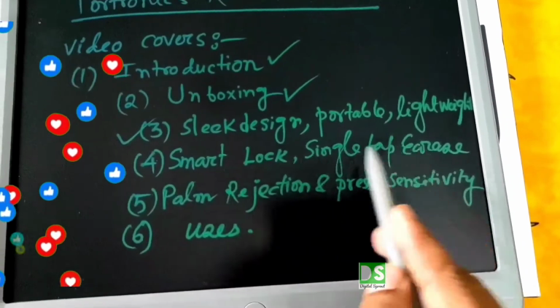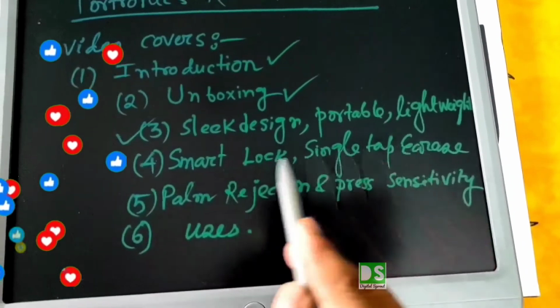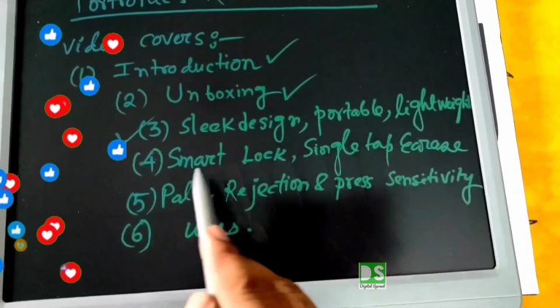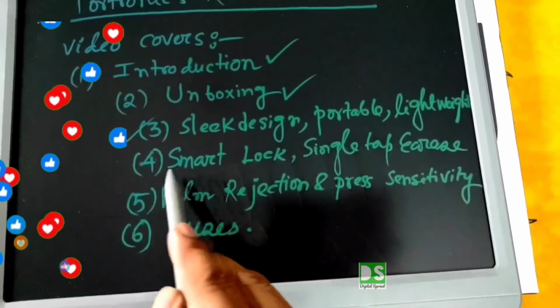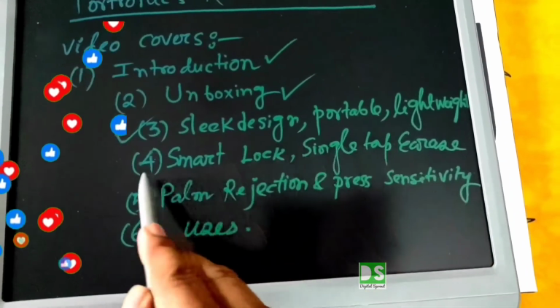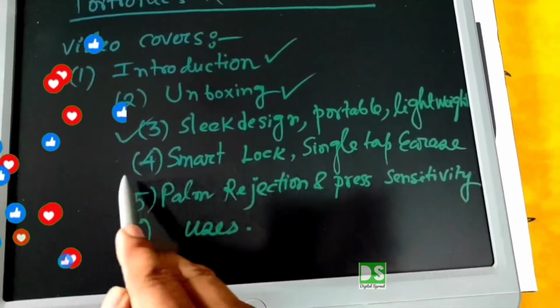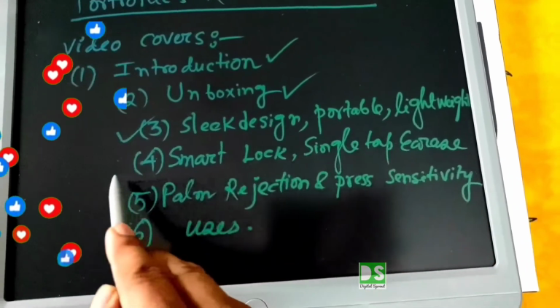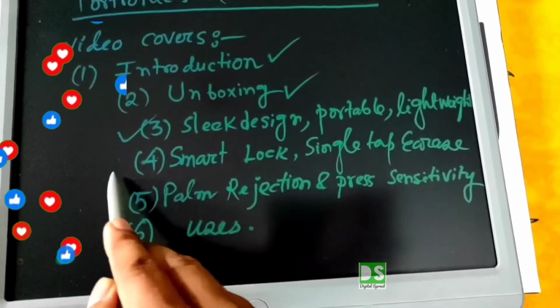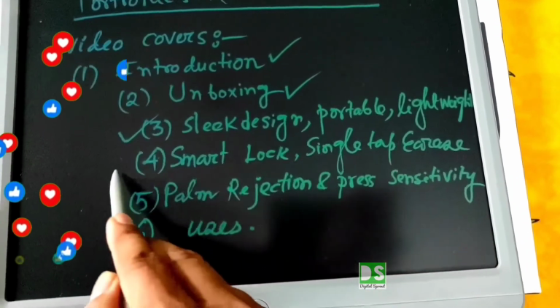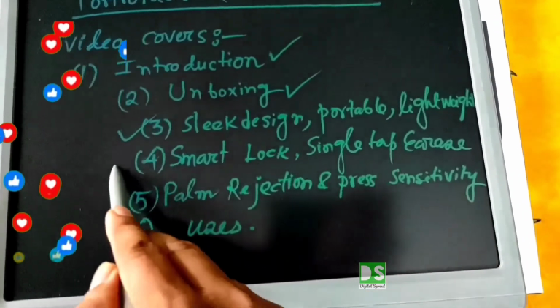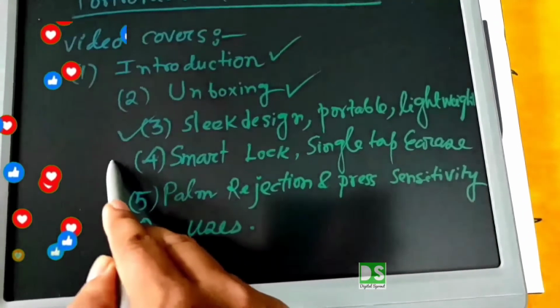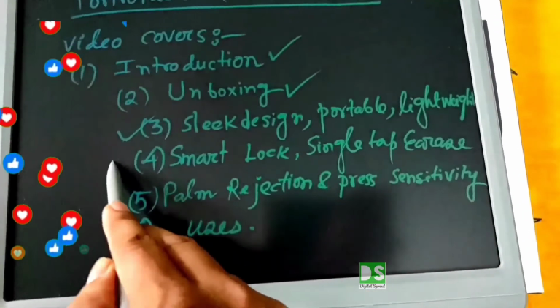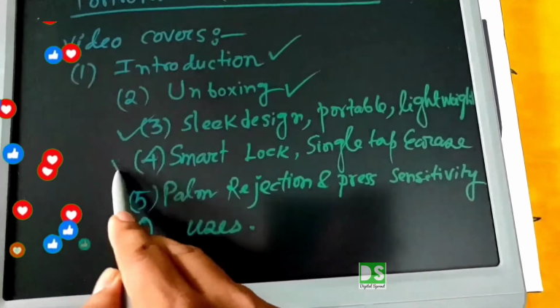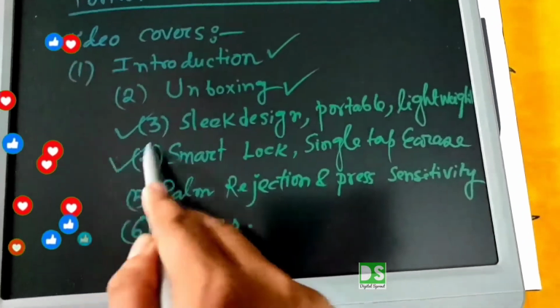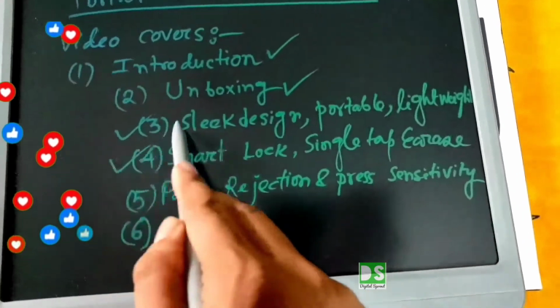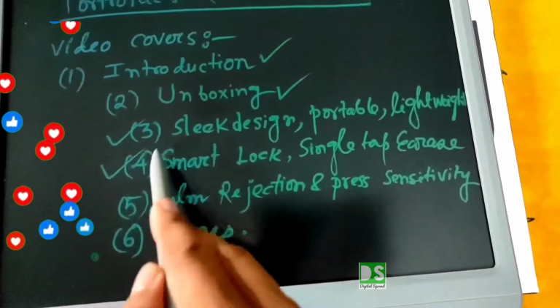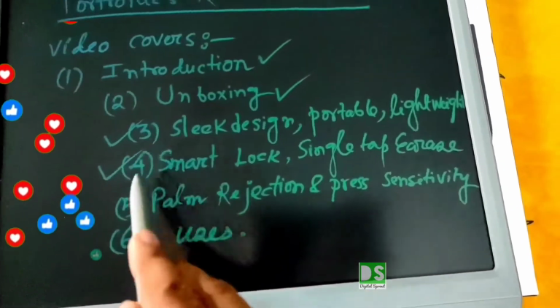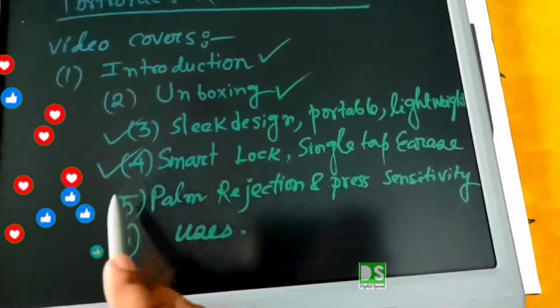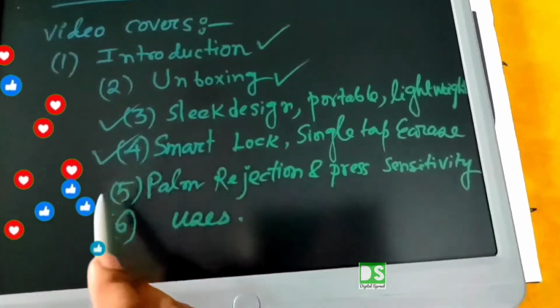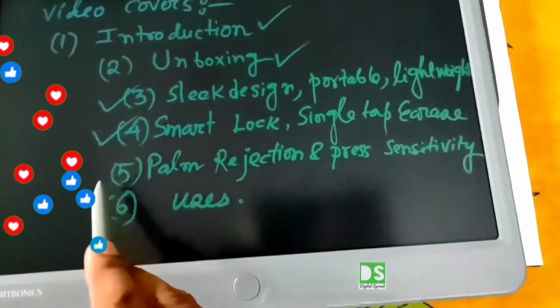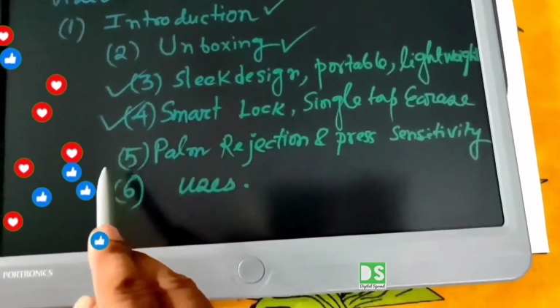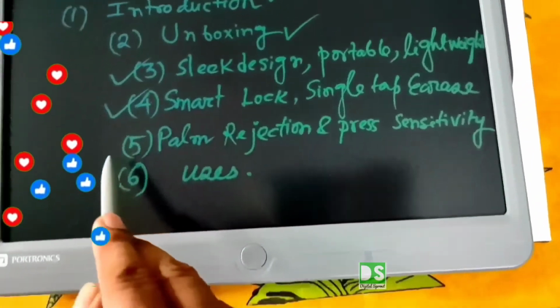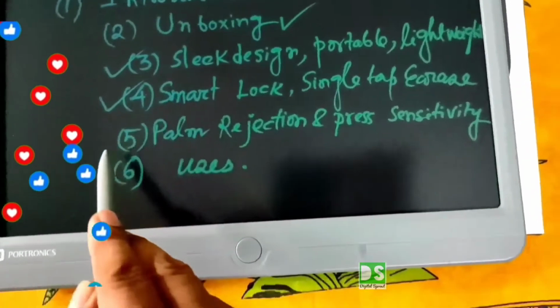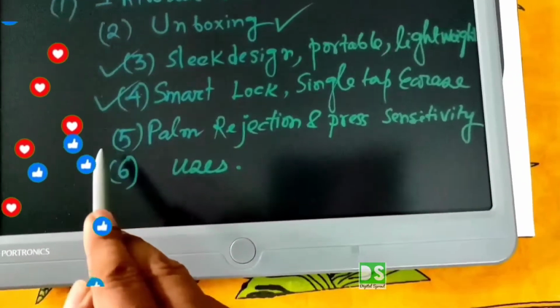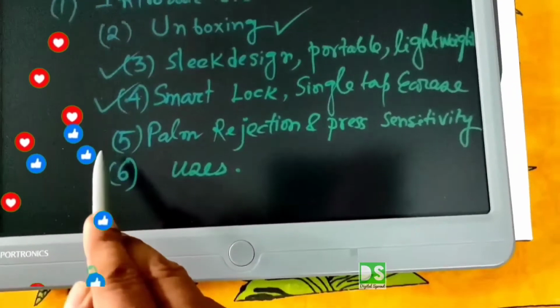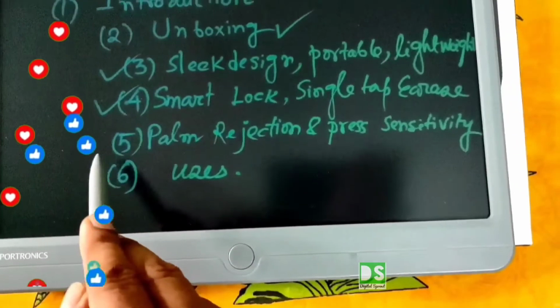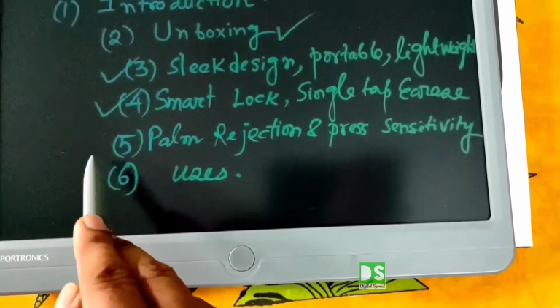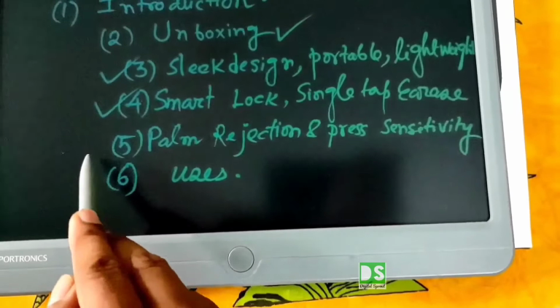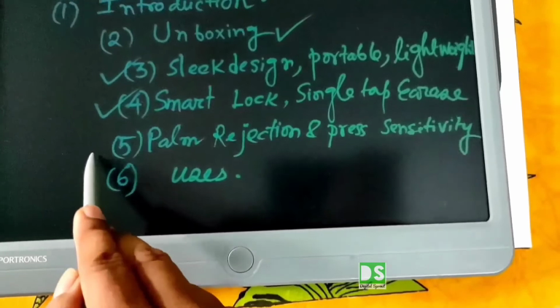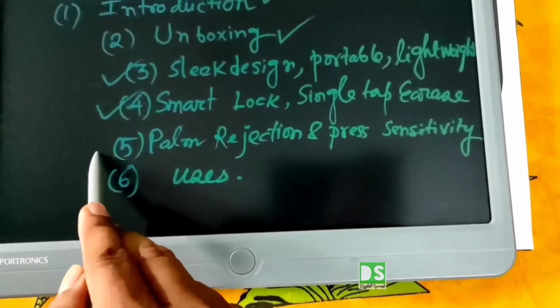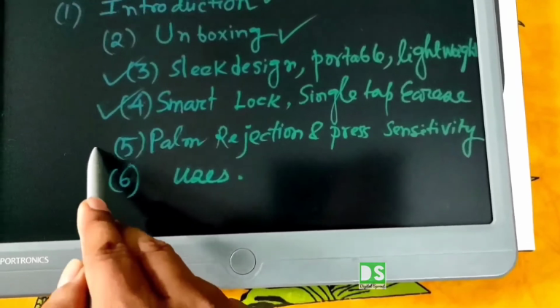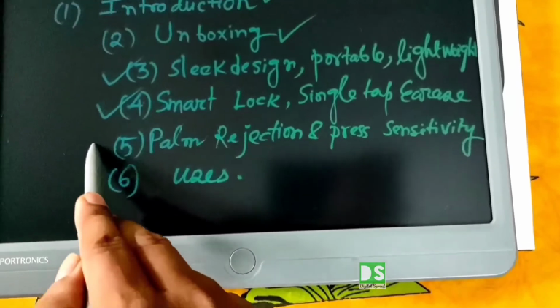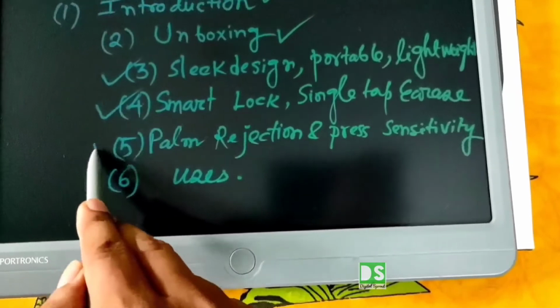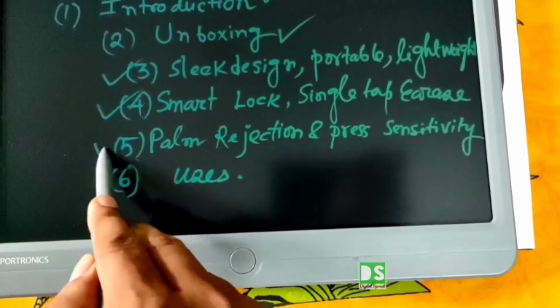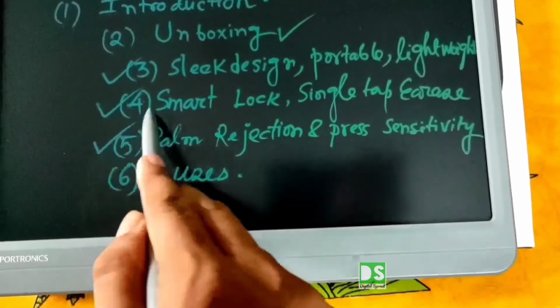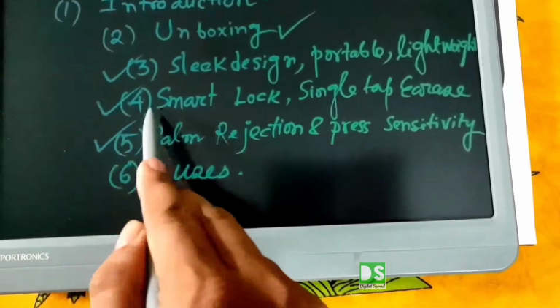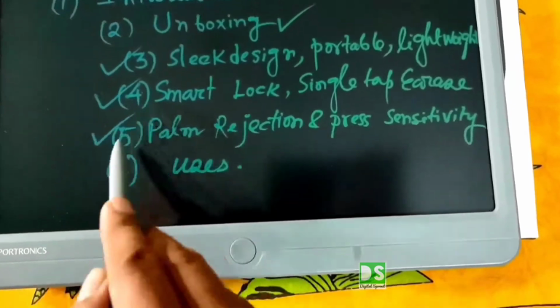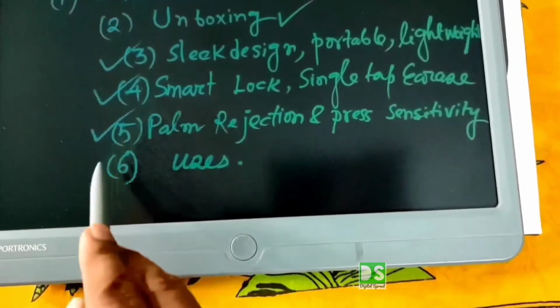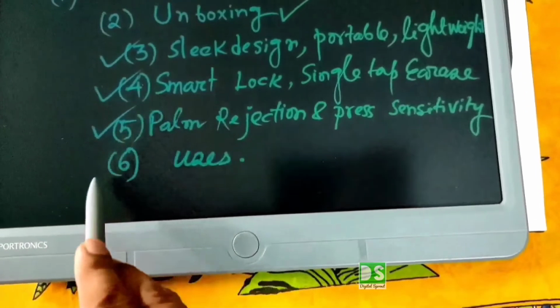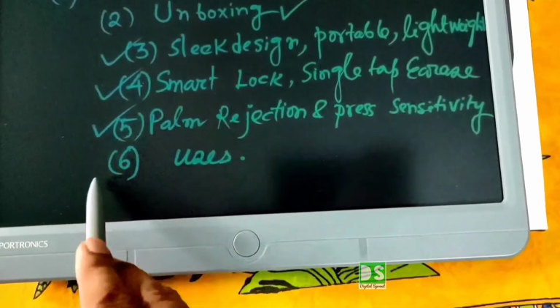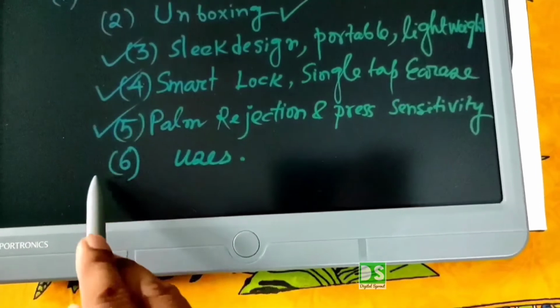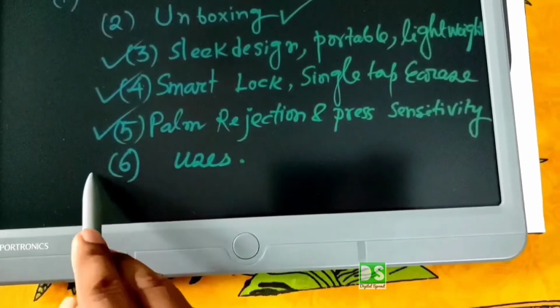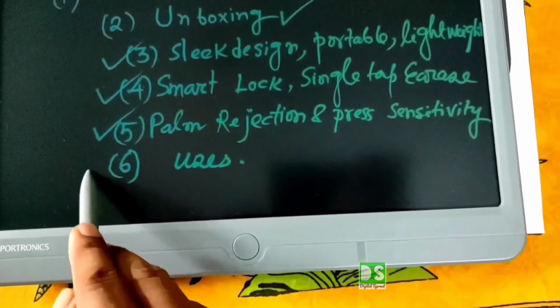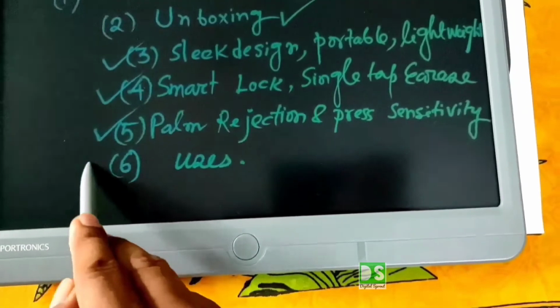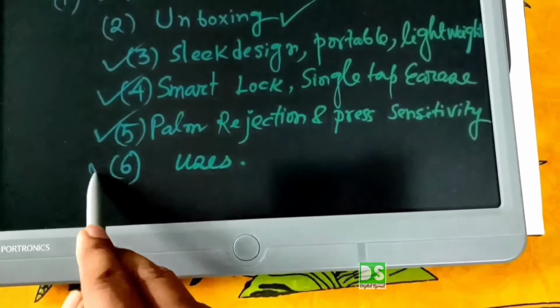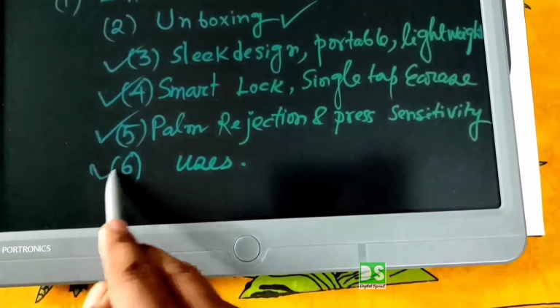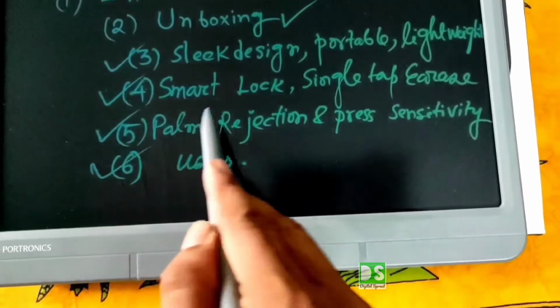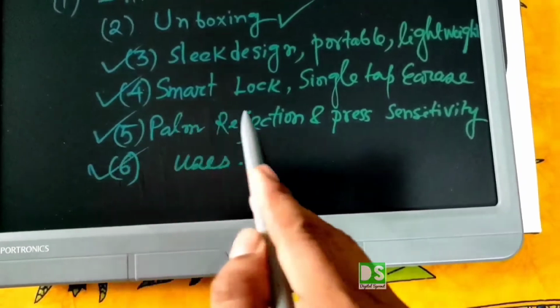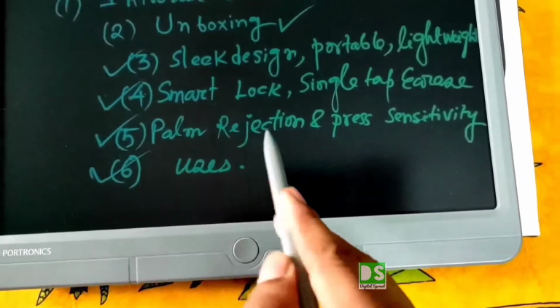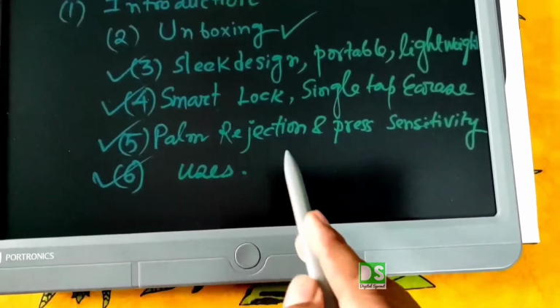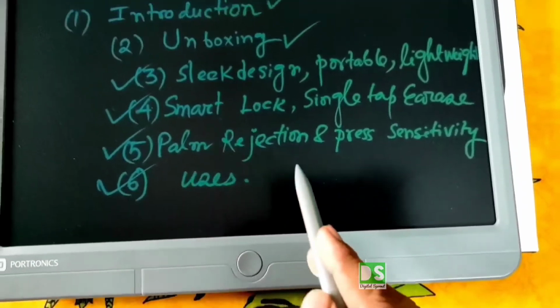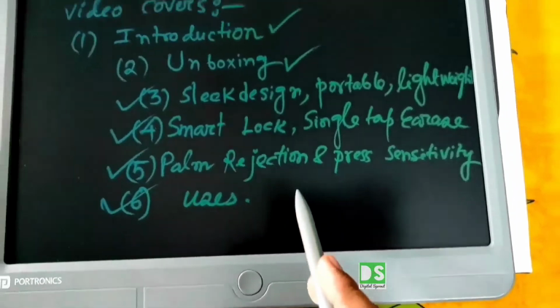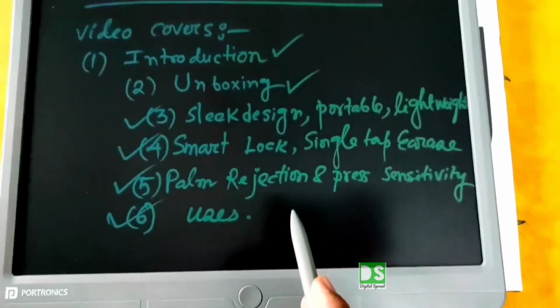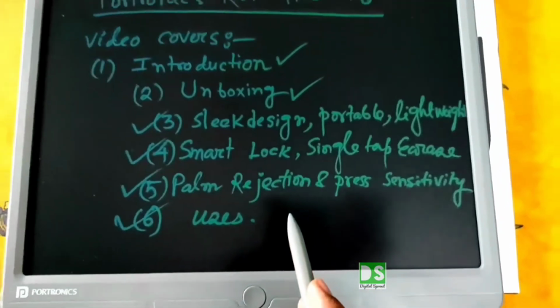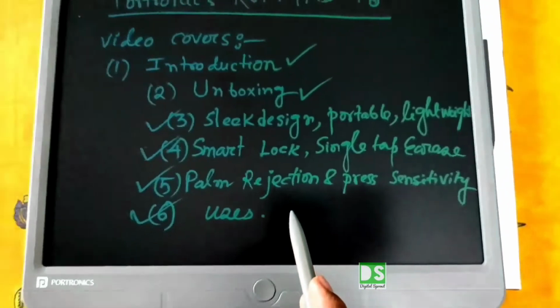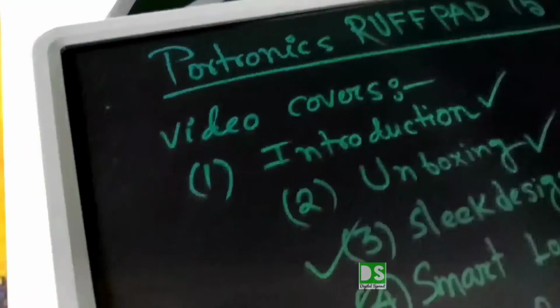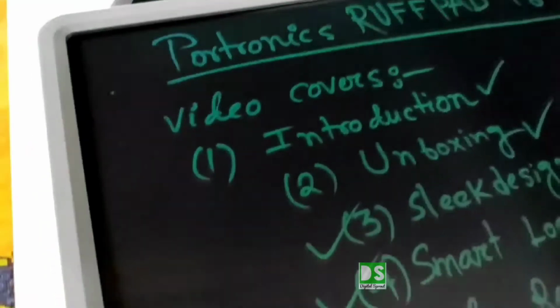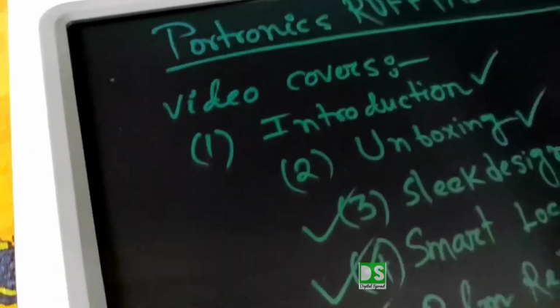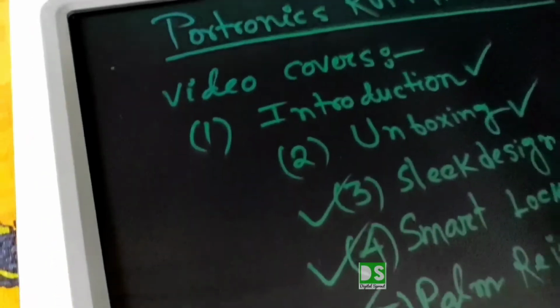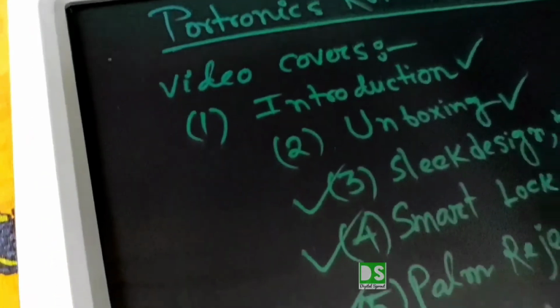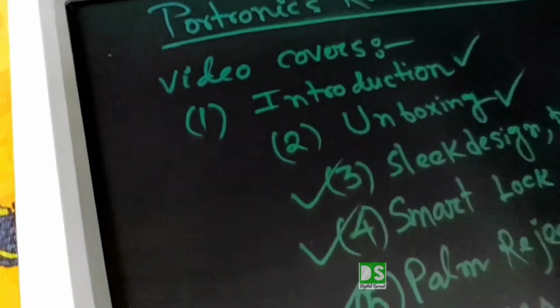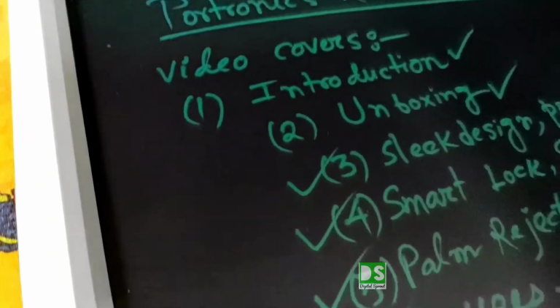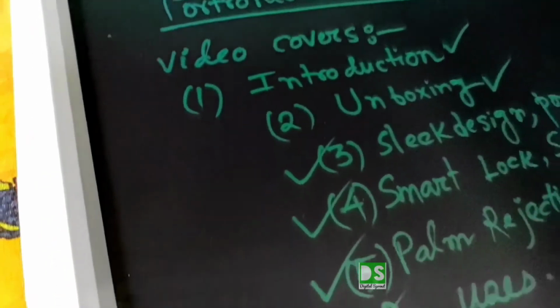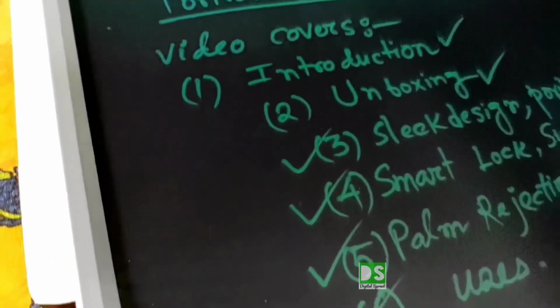We'll also cover smart lock and single tap erase, palm rejection and pressure sensitivity, and finally the multiple uses of this e-writing pad.